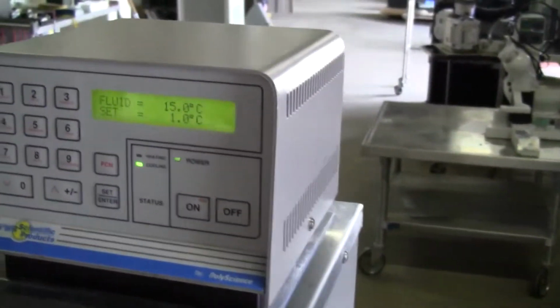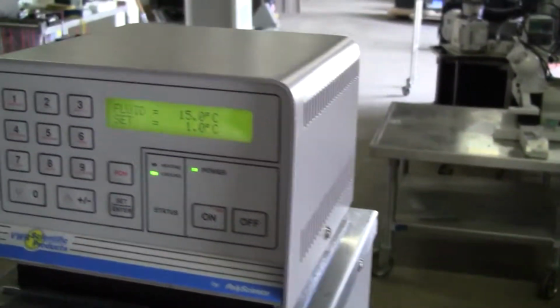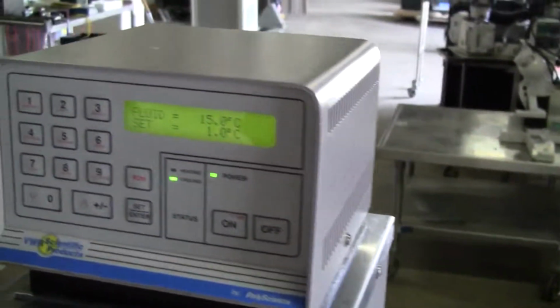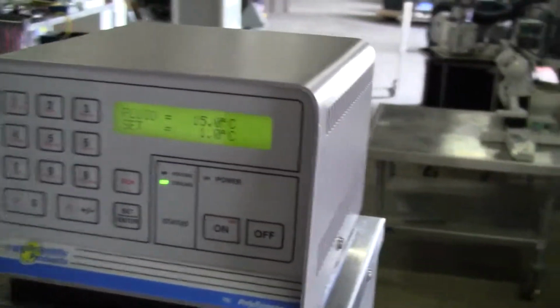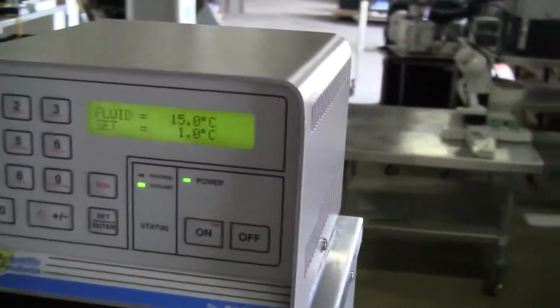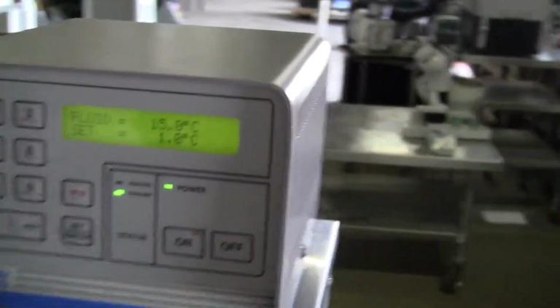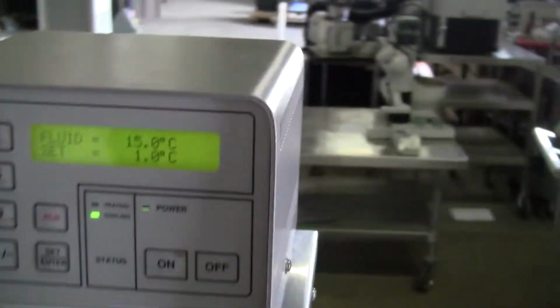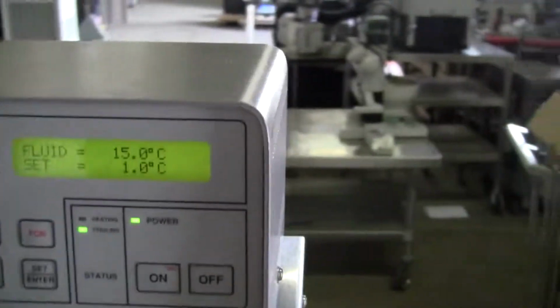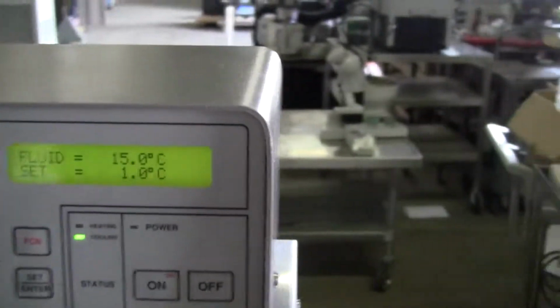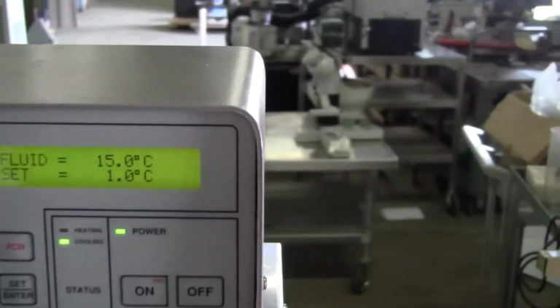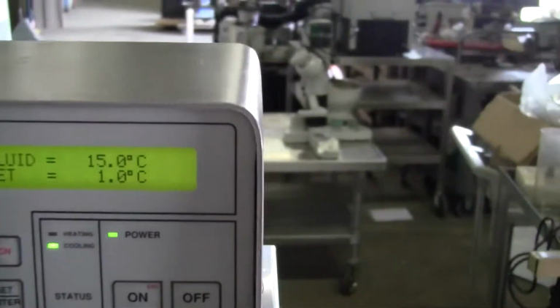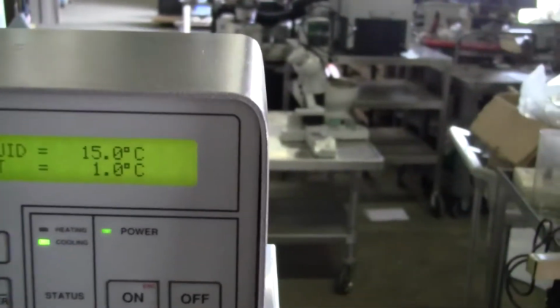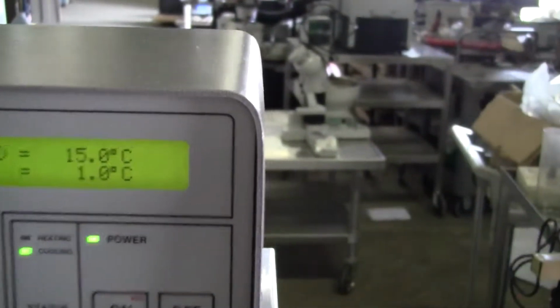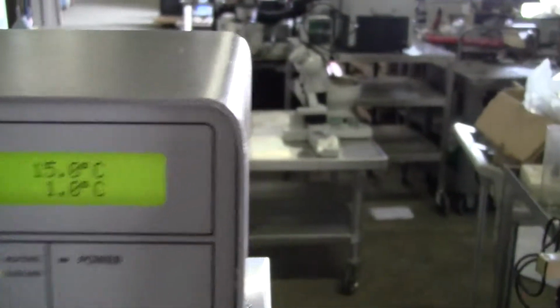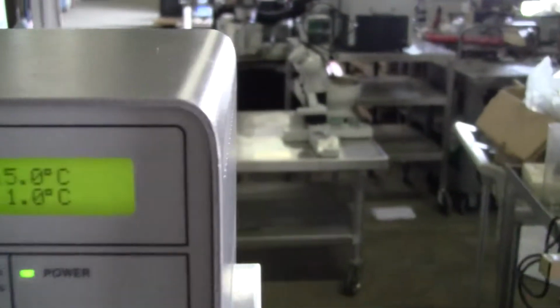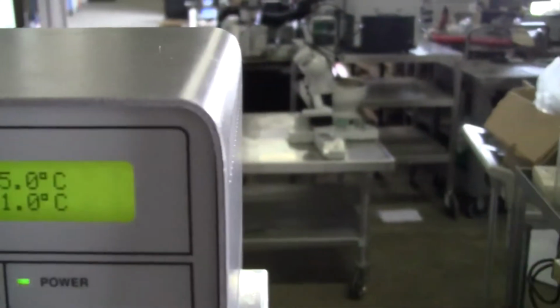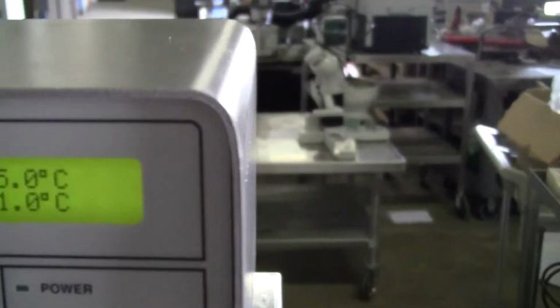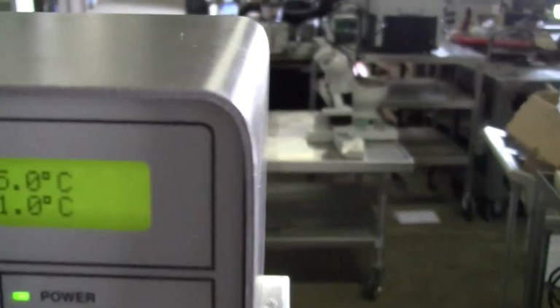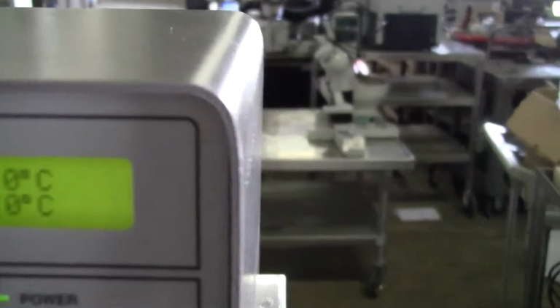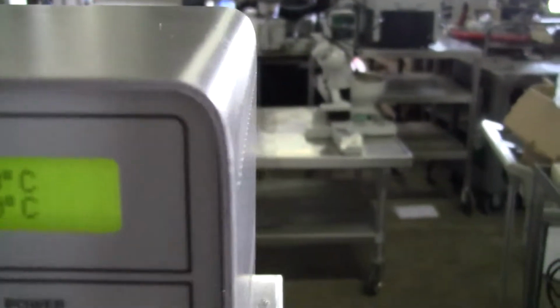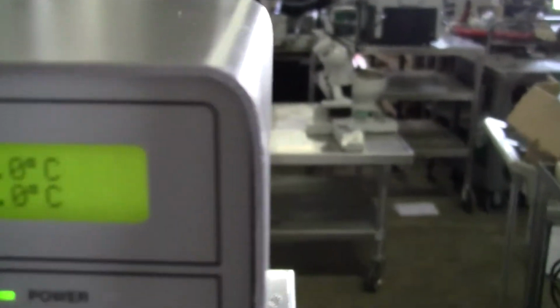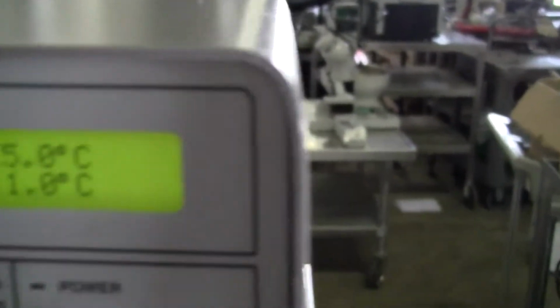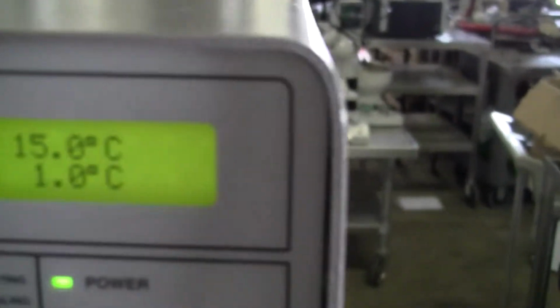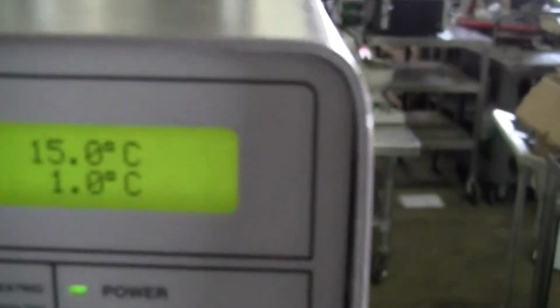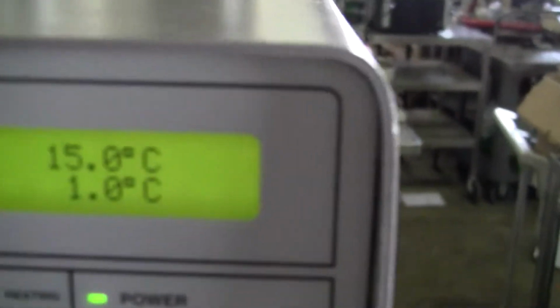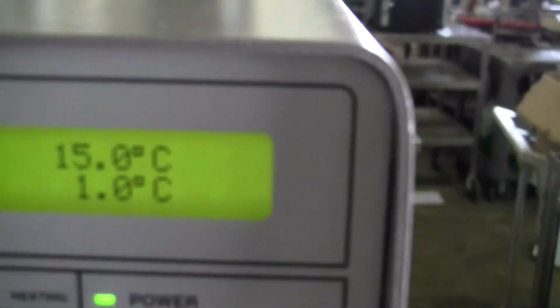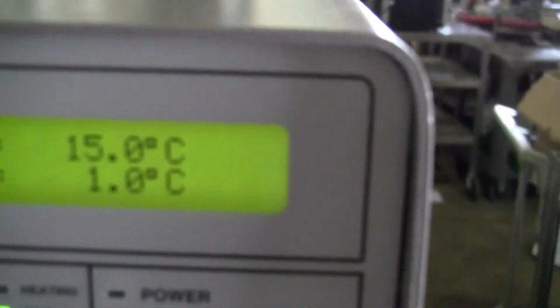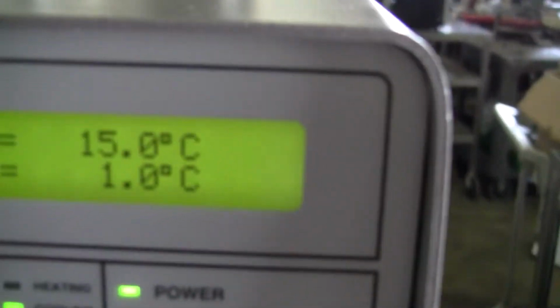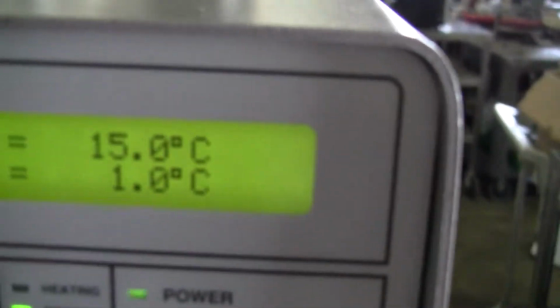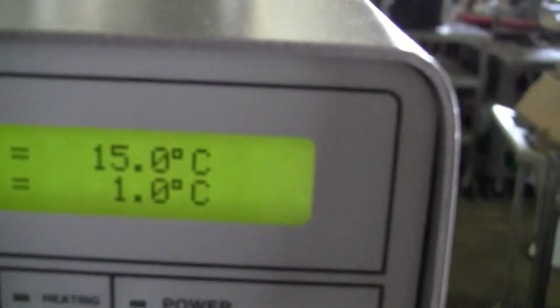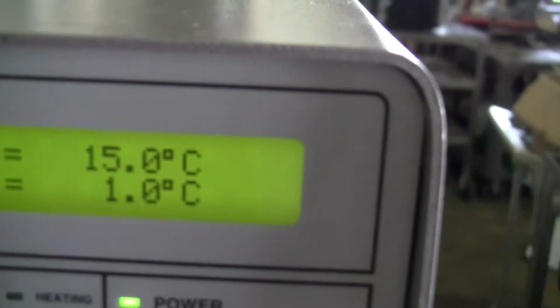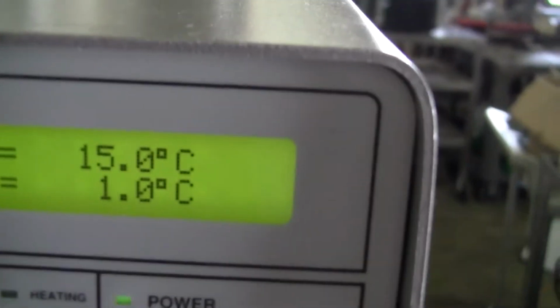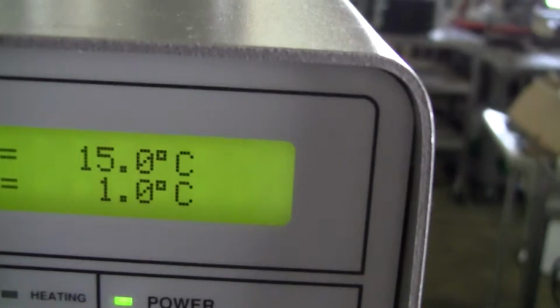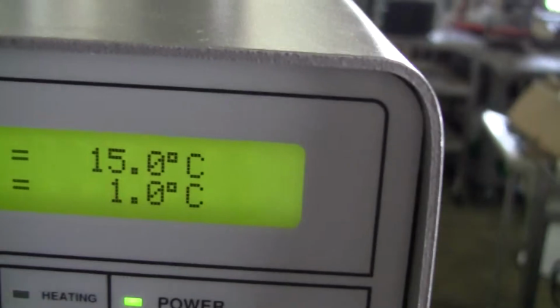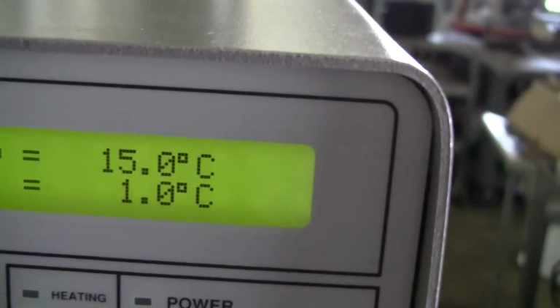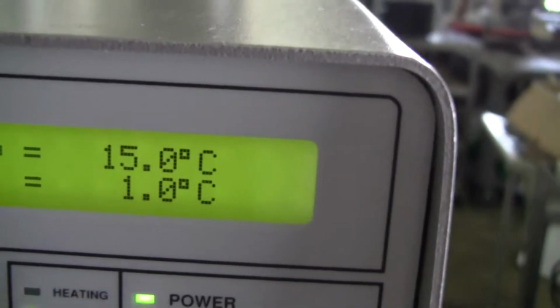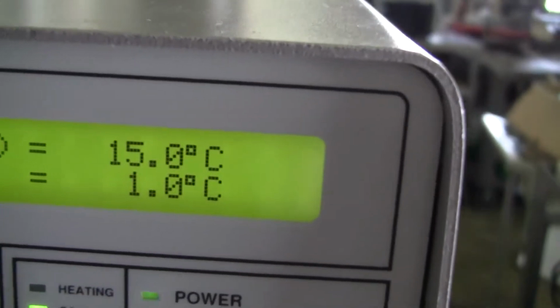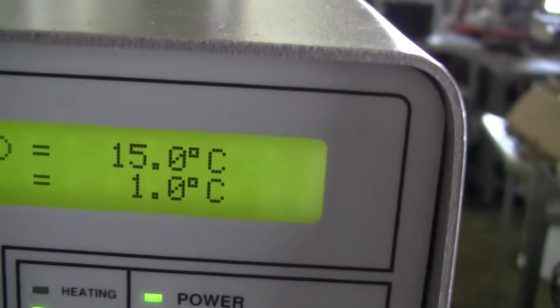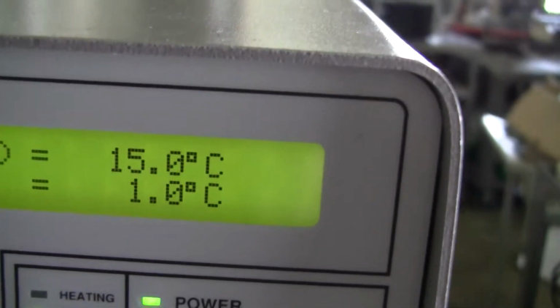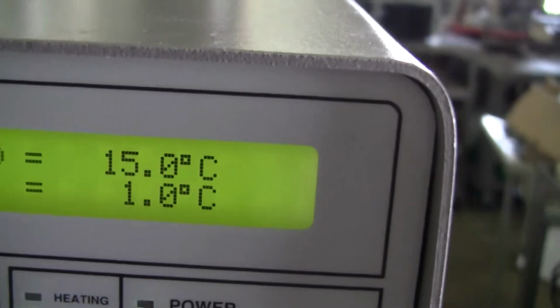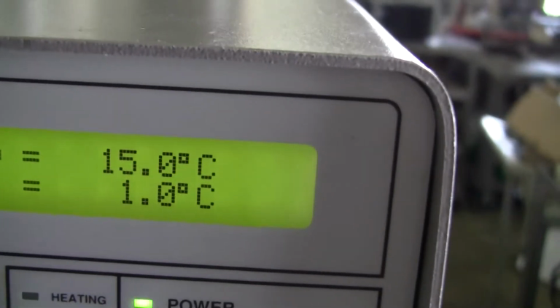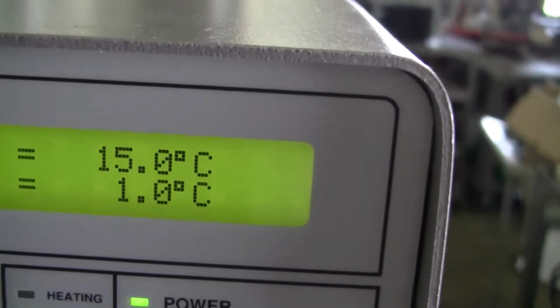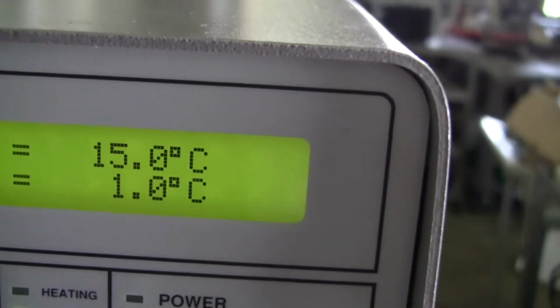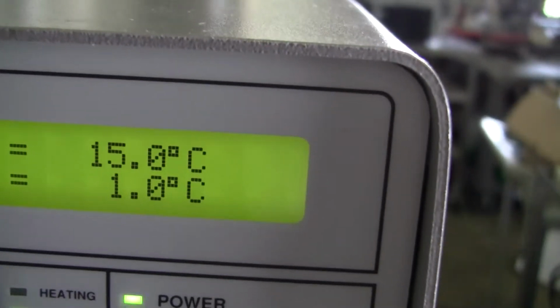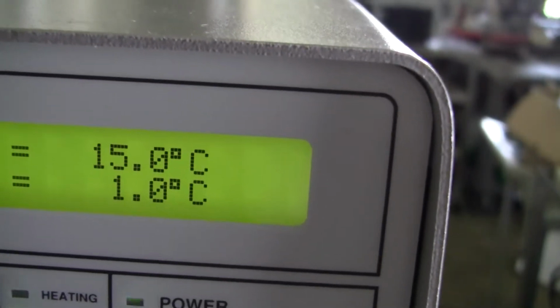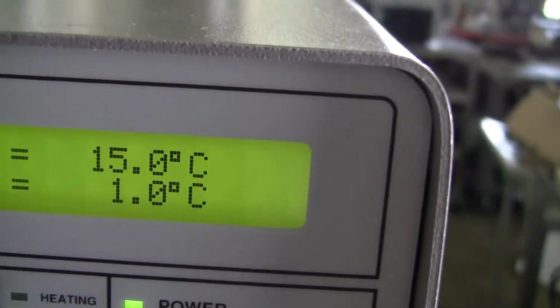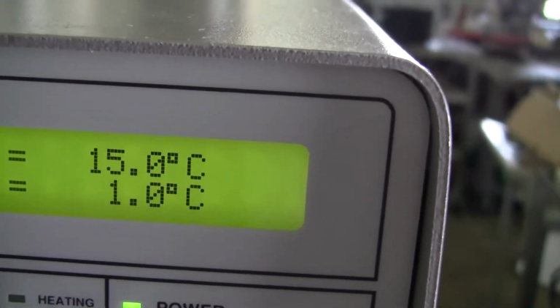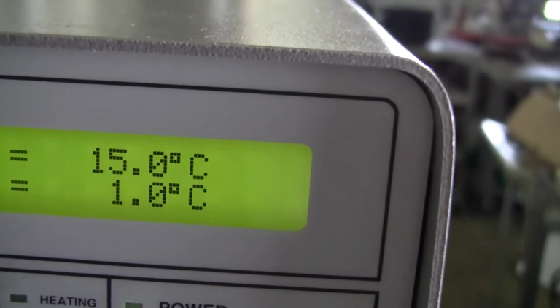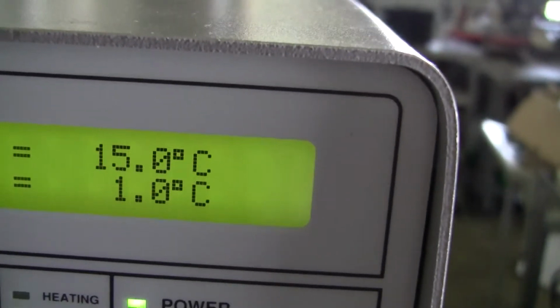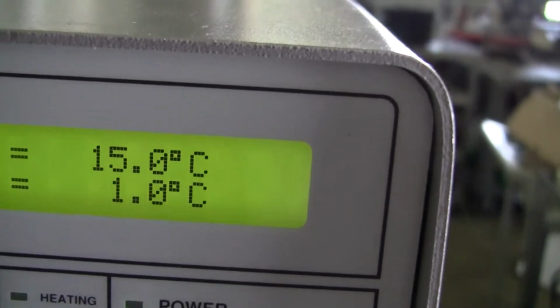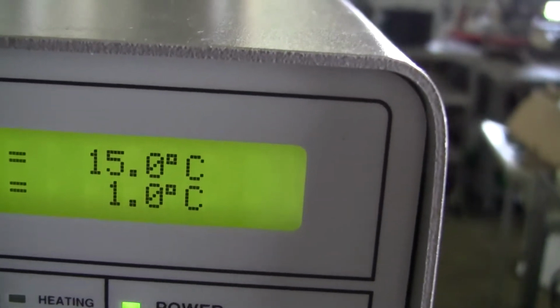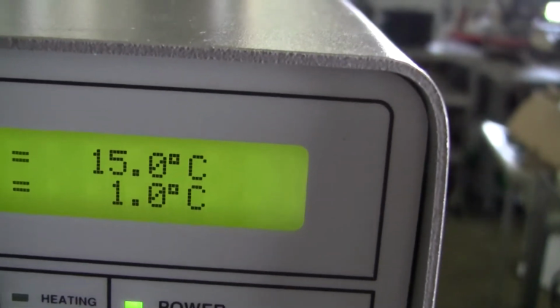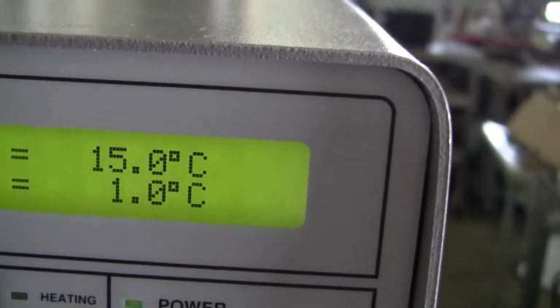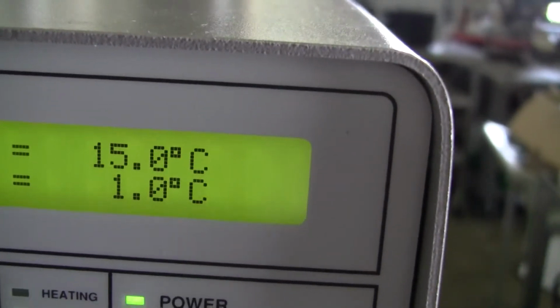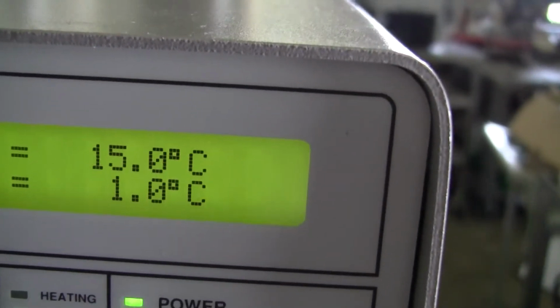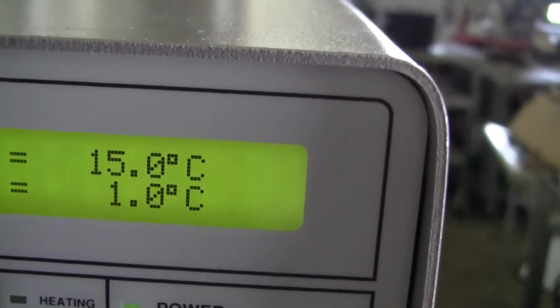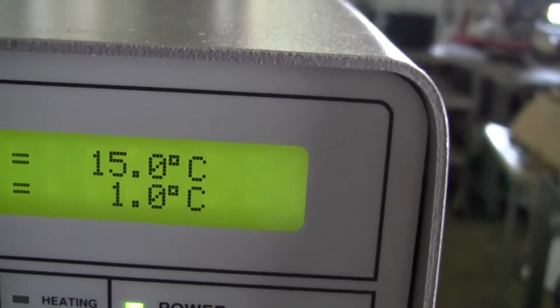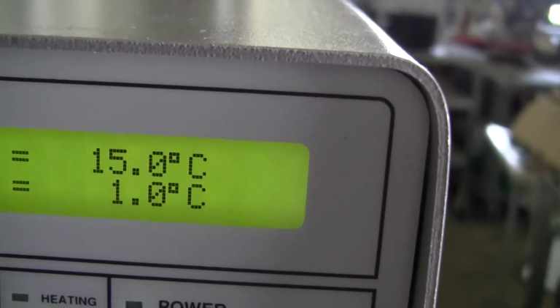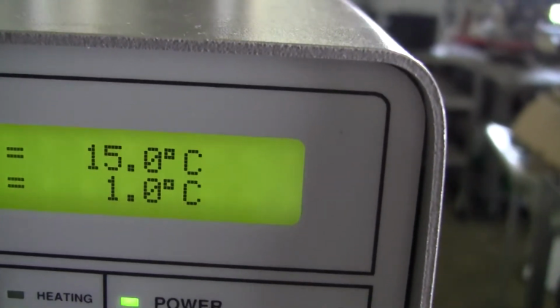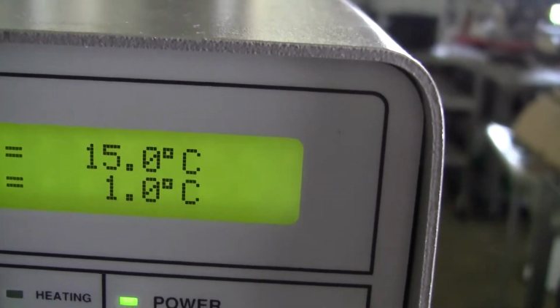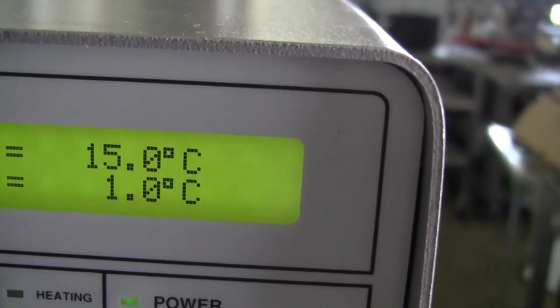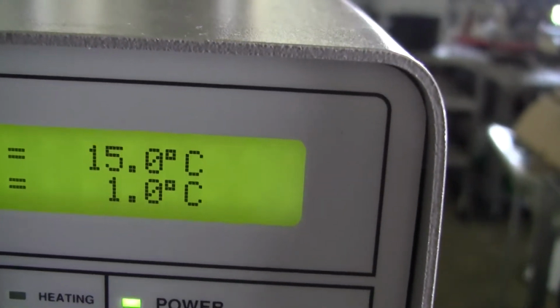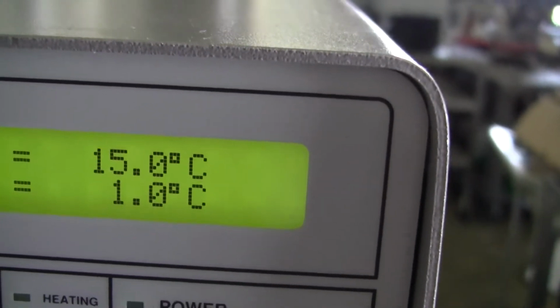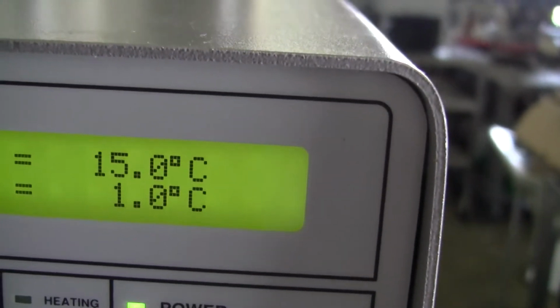It's currently set at 1°C. It hasn't been going down — started at 18, I believe.